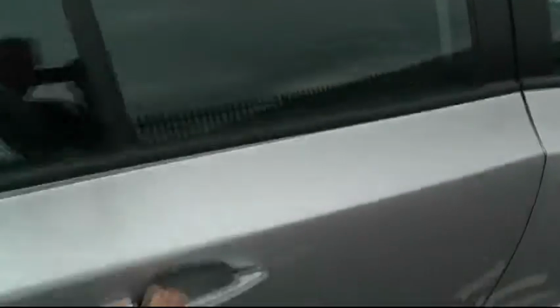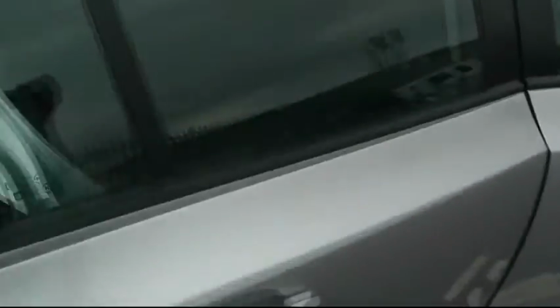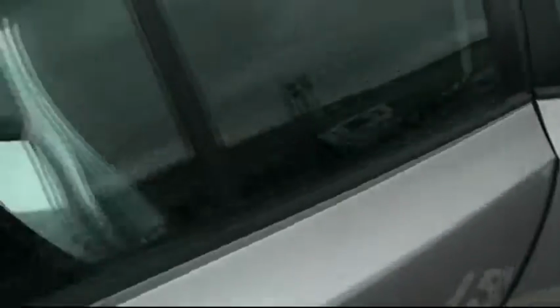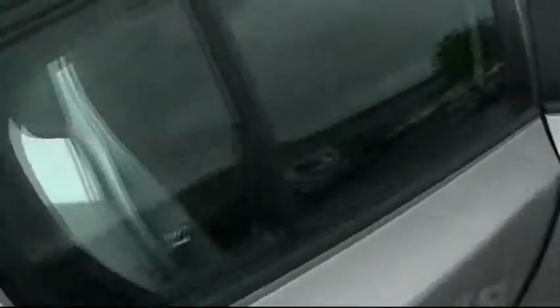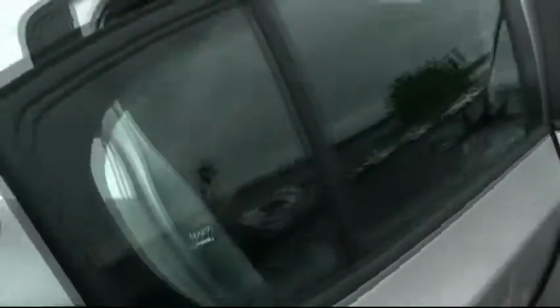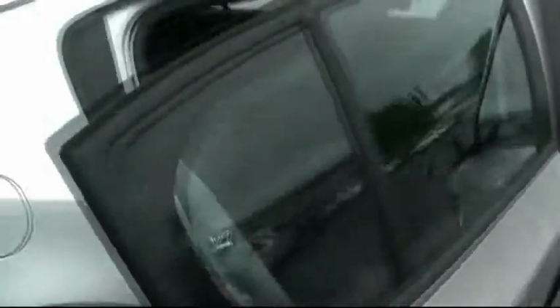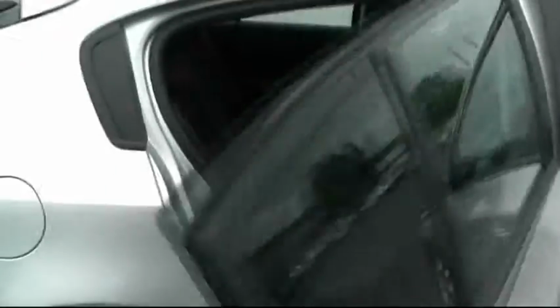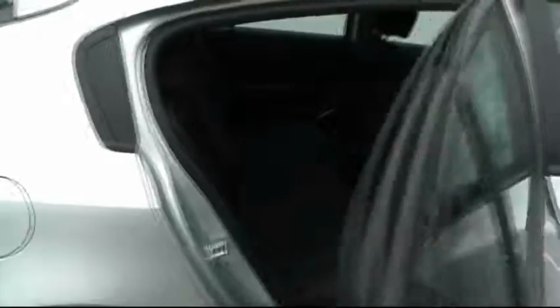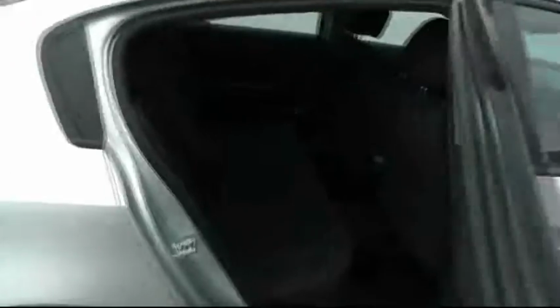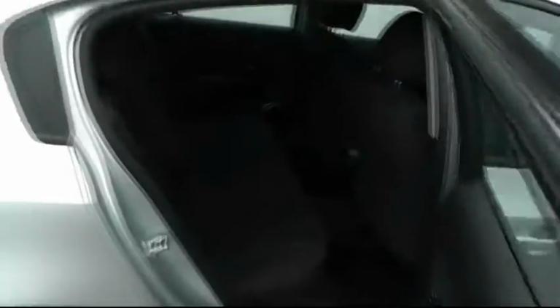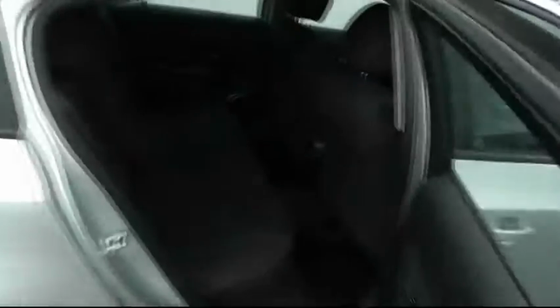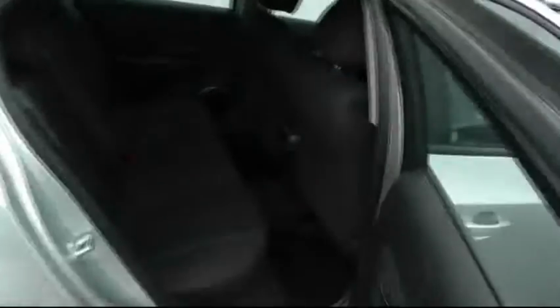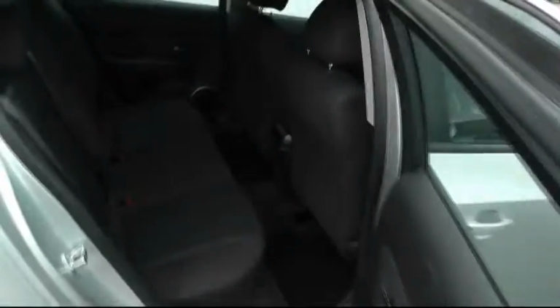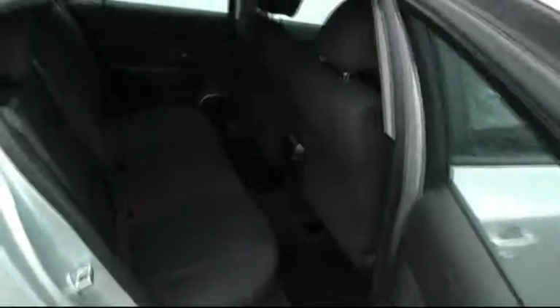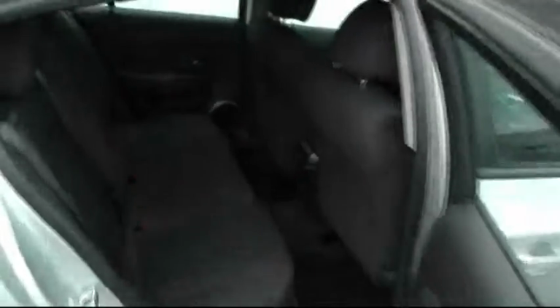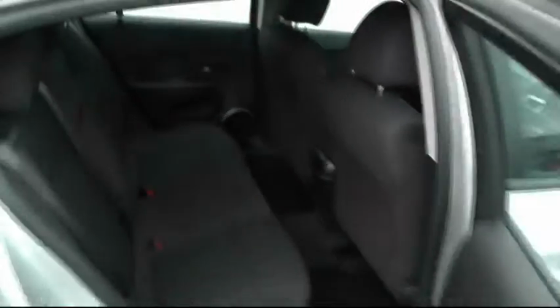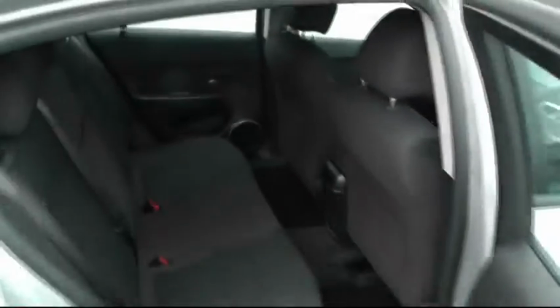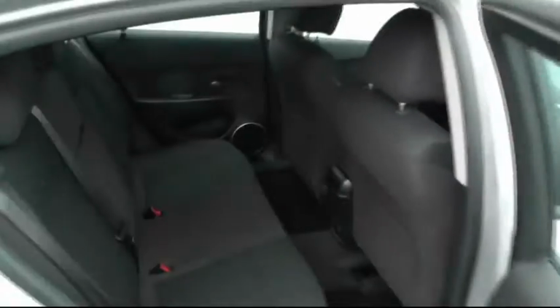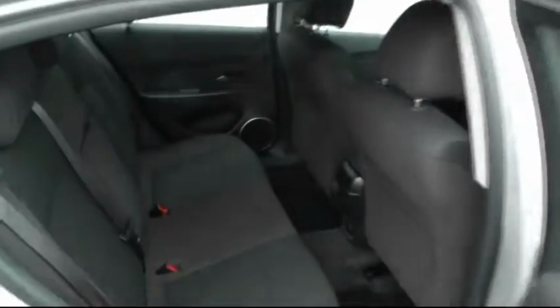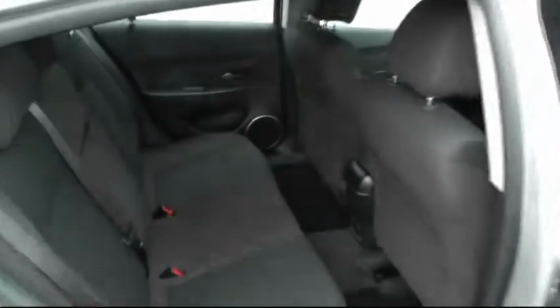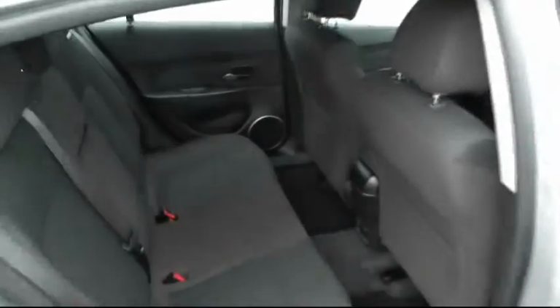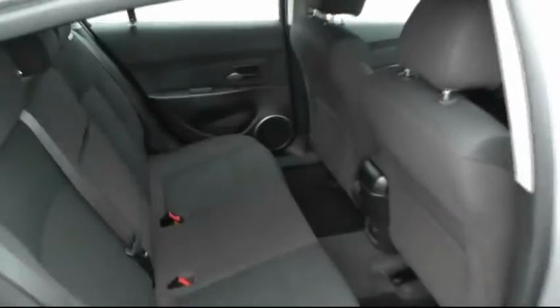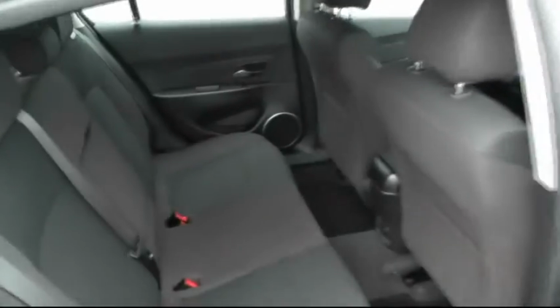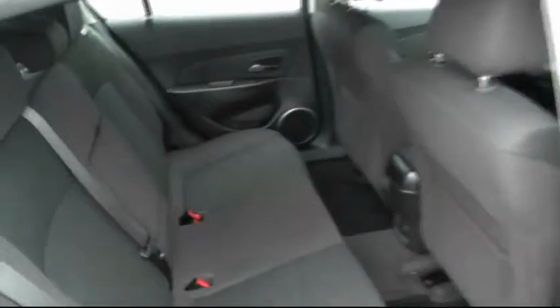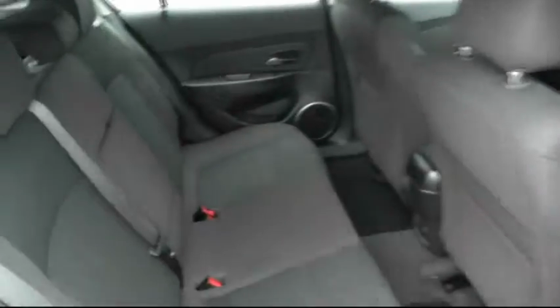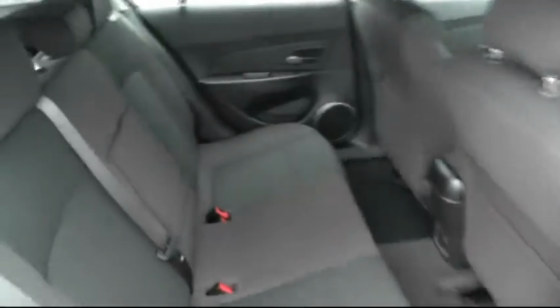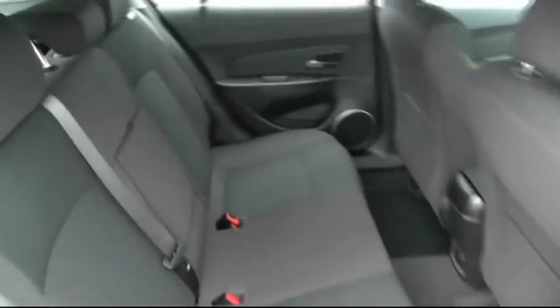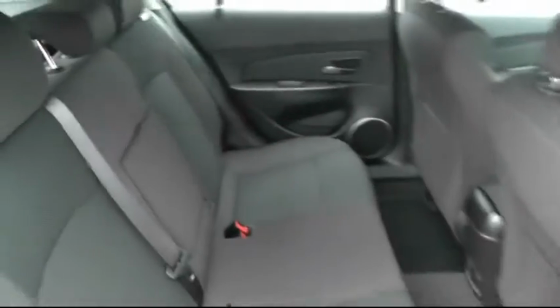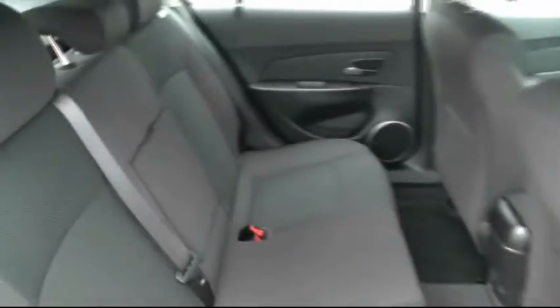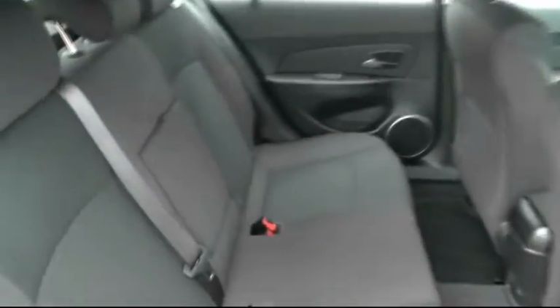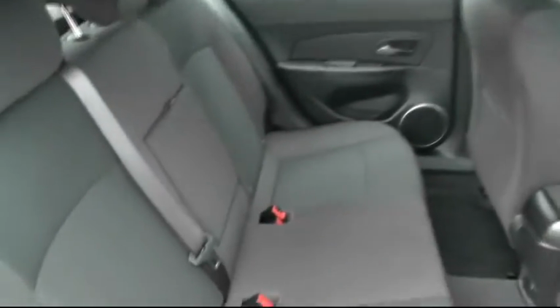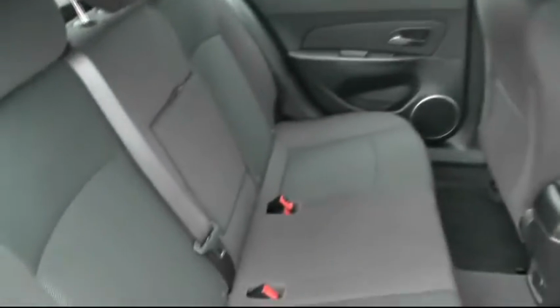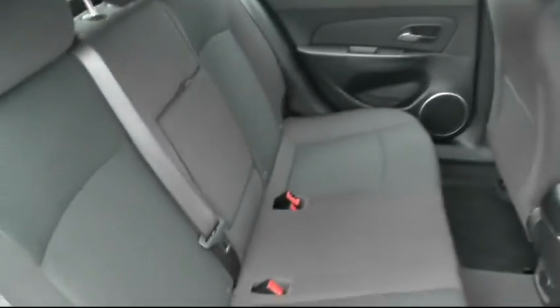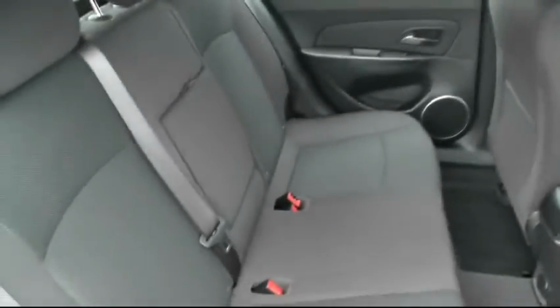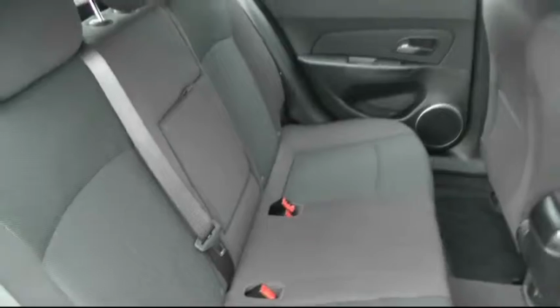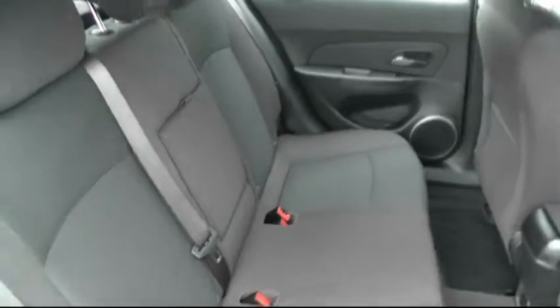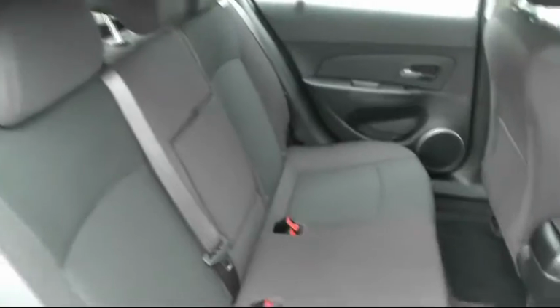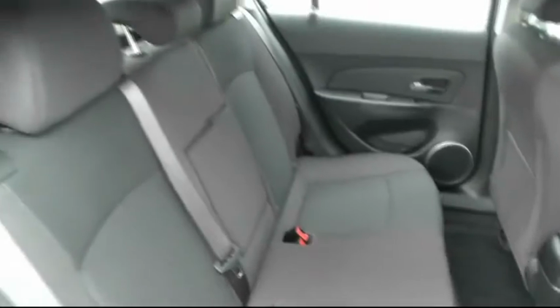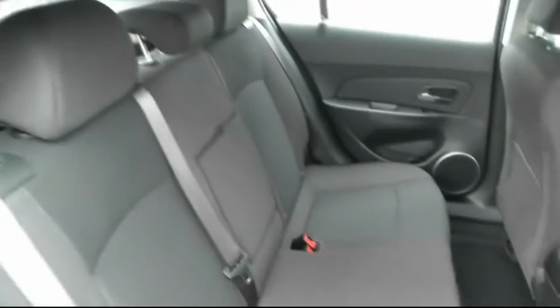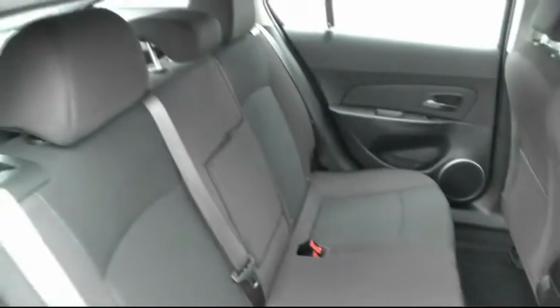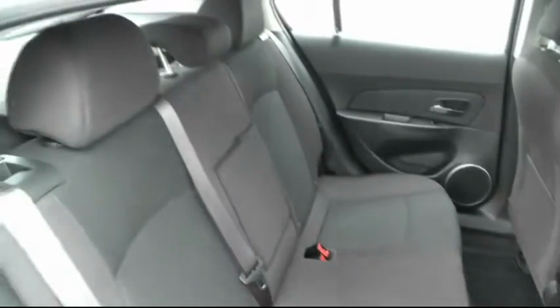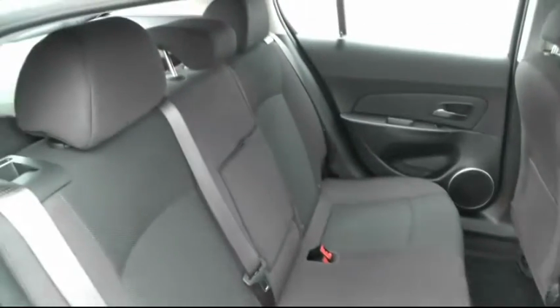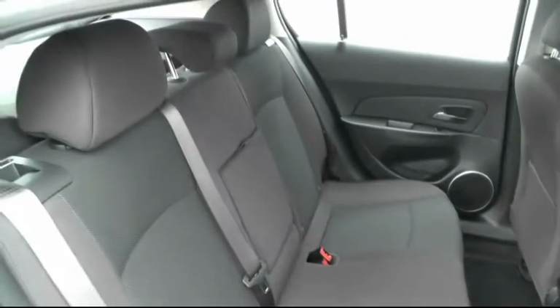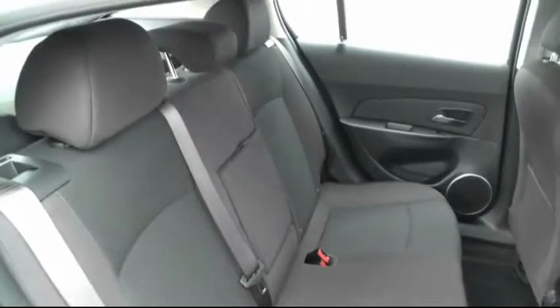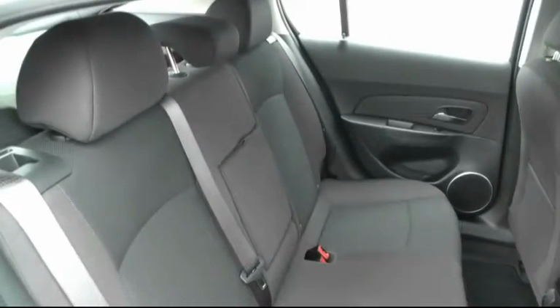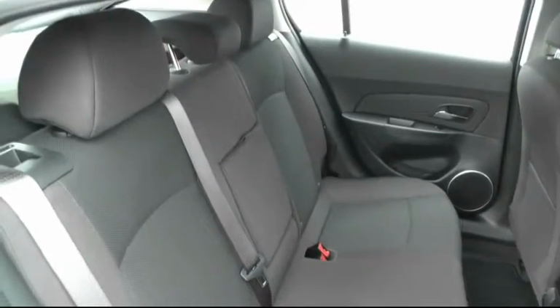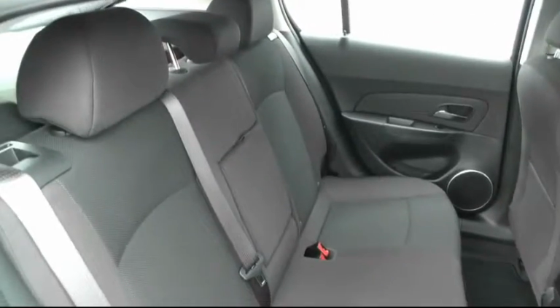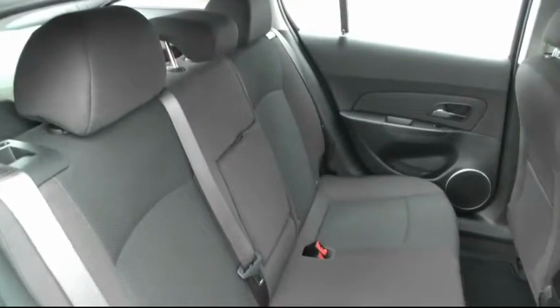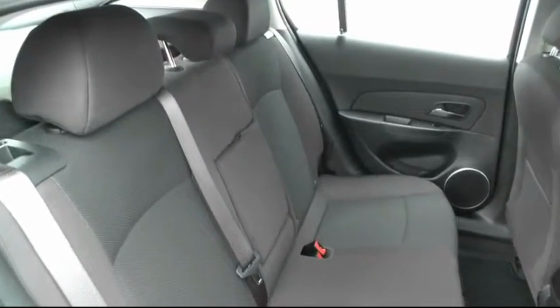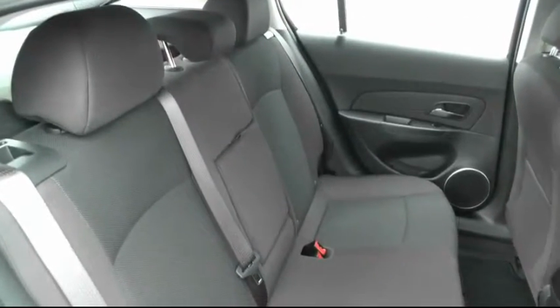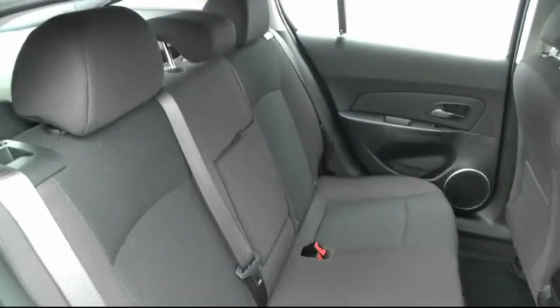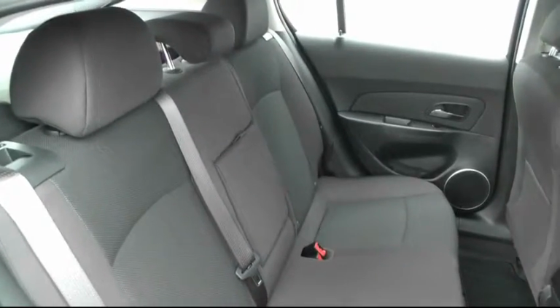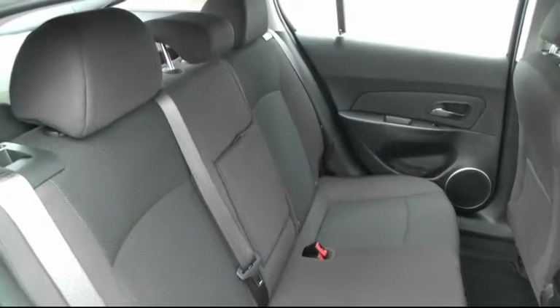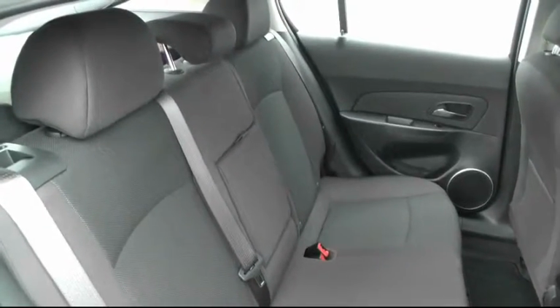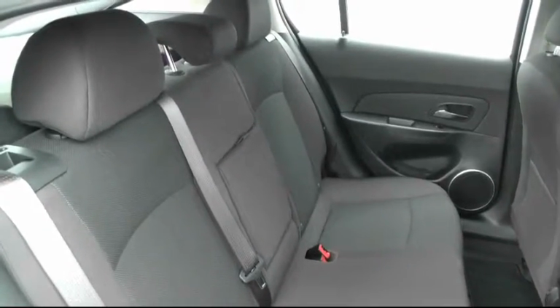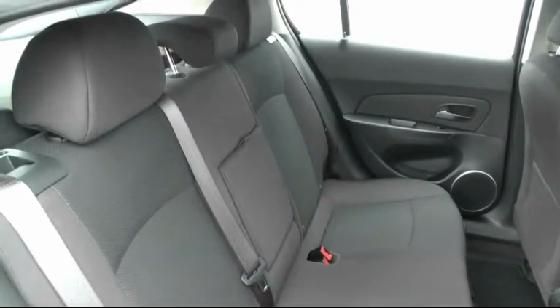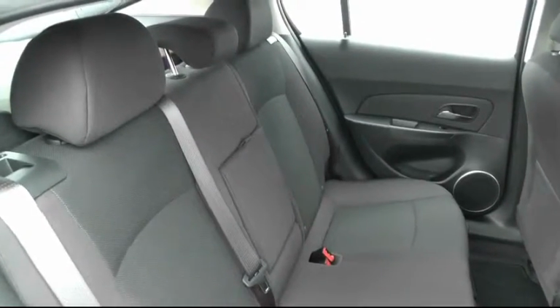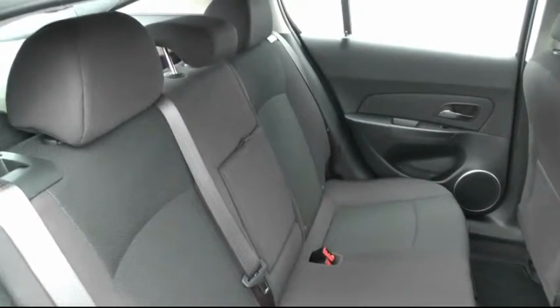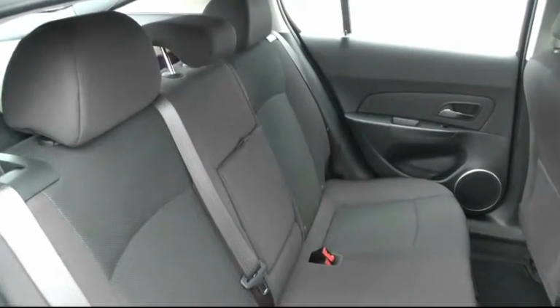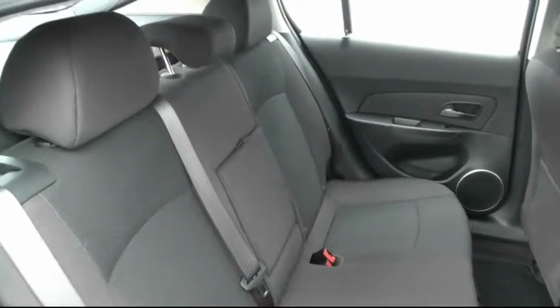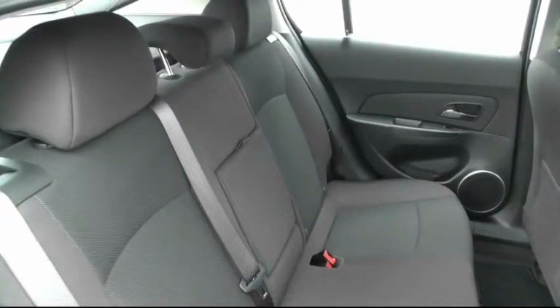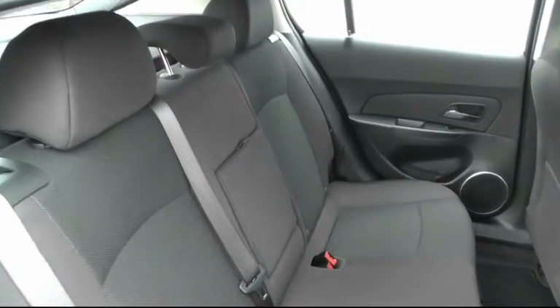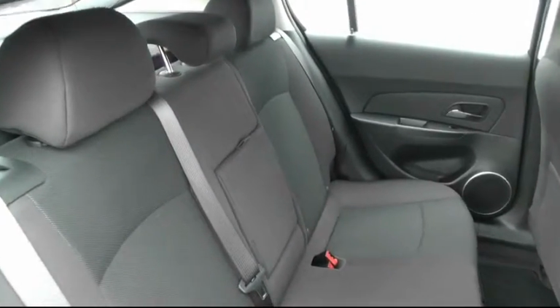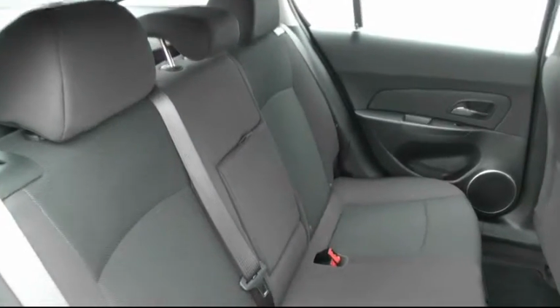I'll show you the inside of the back. The car's got 3 seatbelts and it's got 2 ISOFIX fittings.